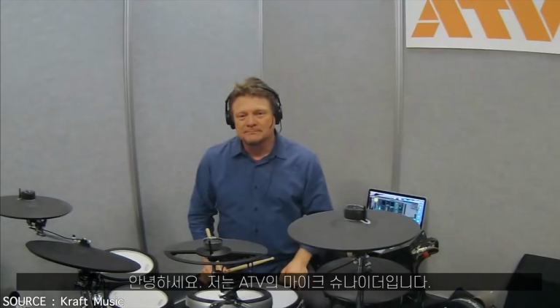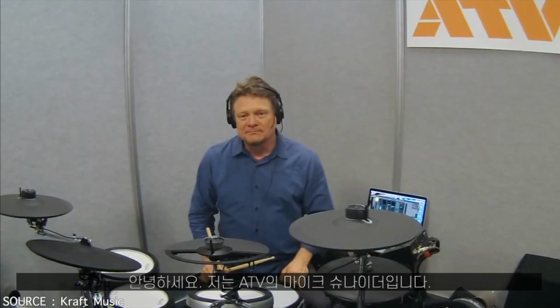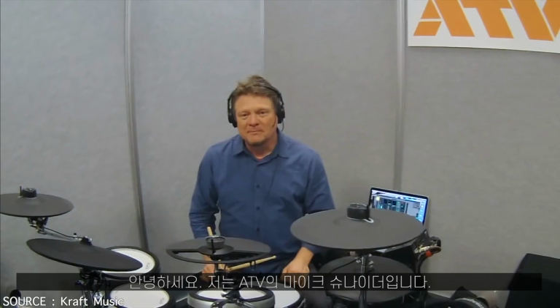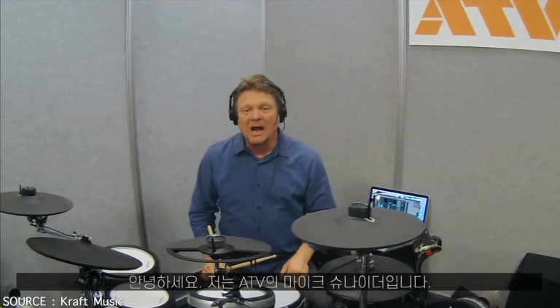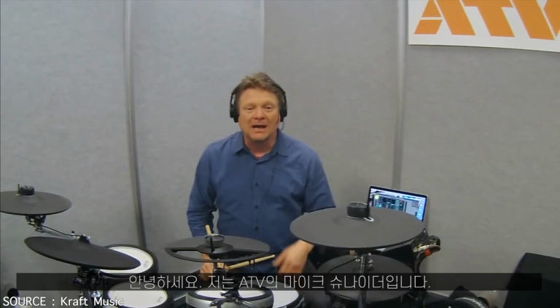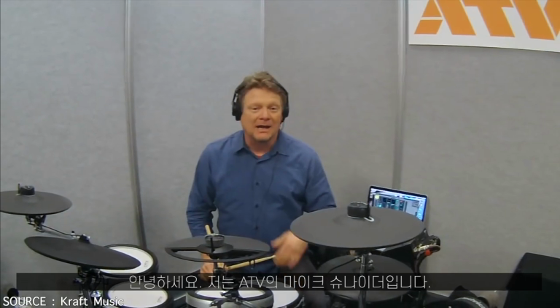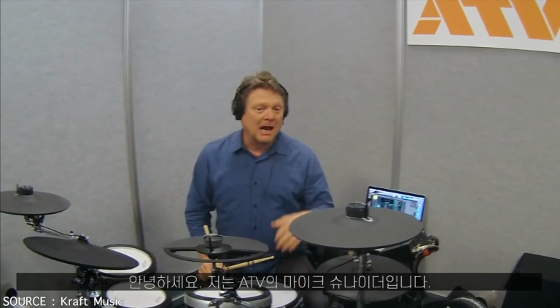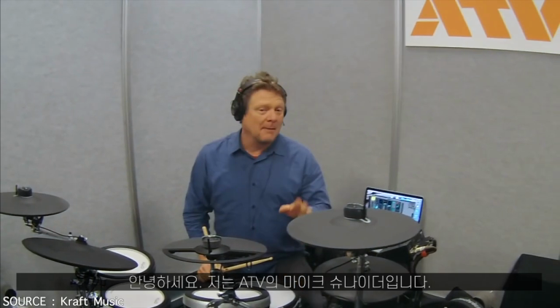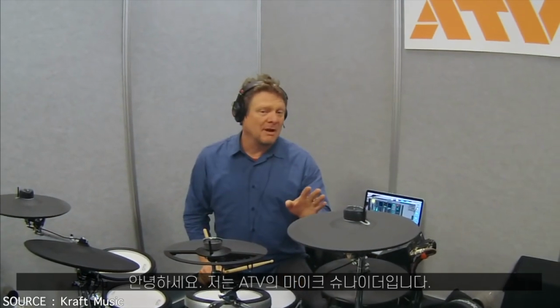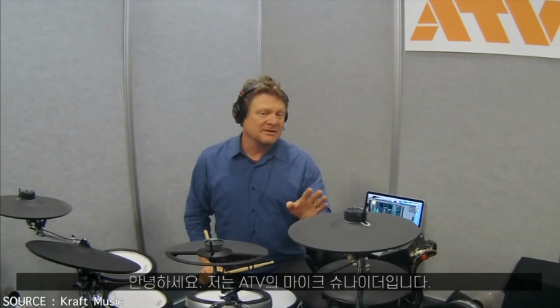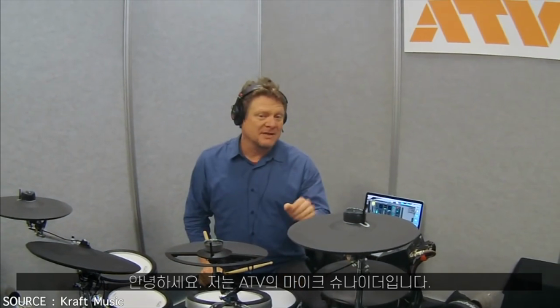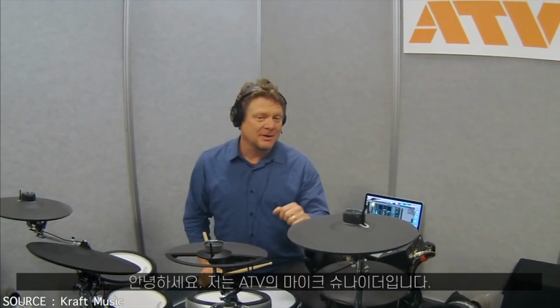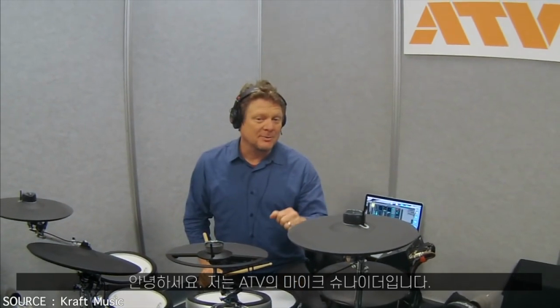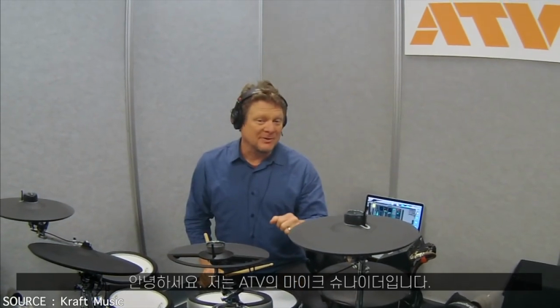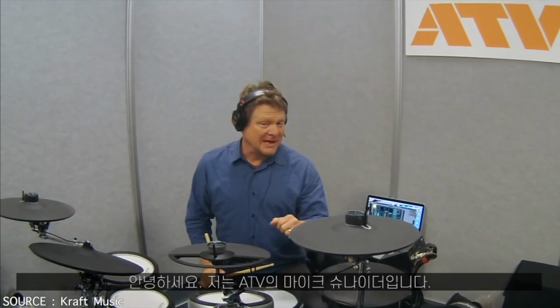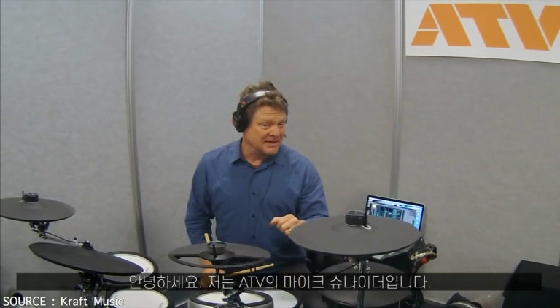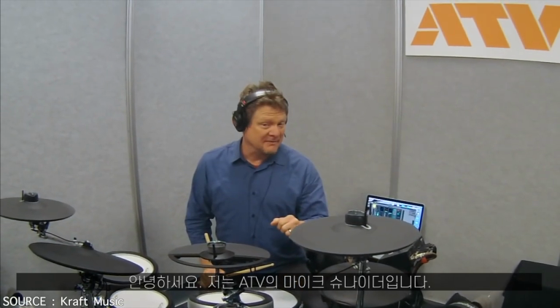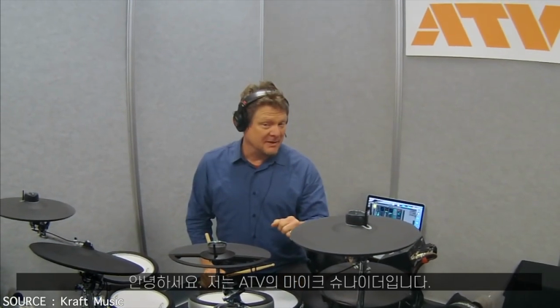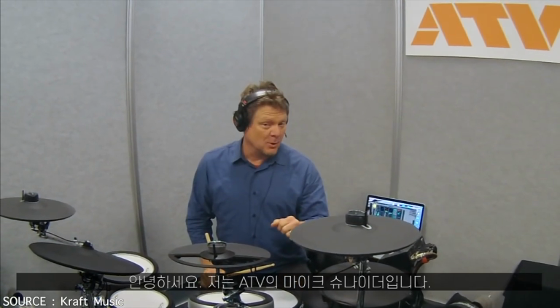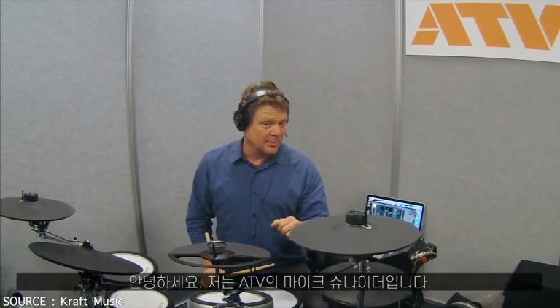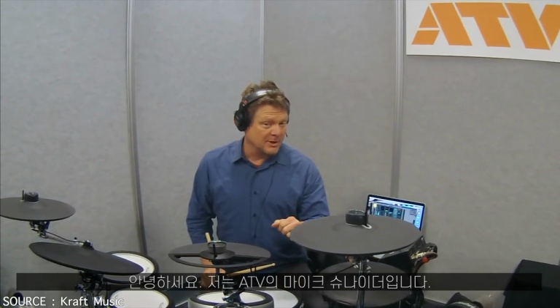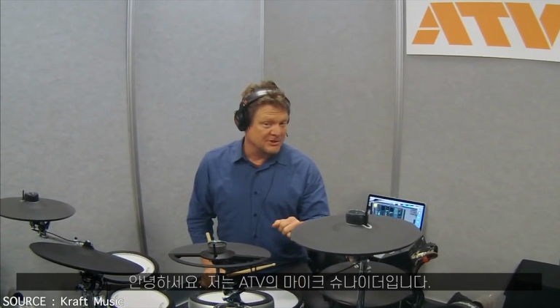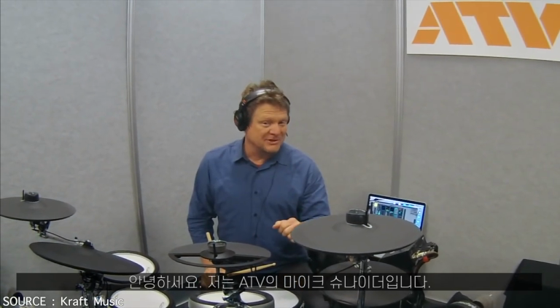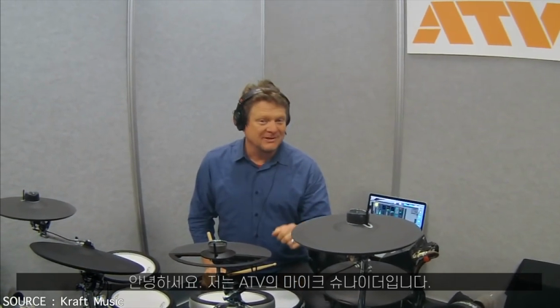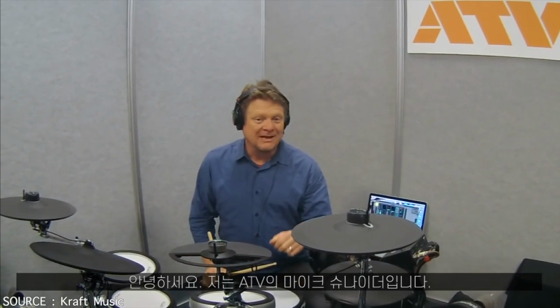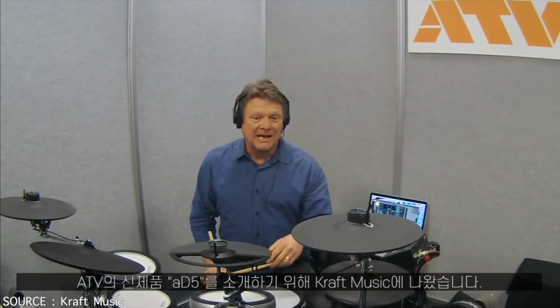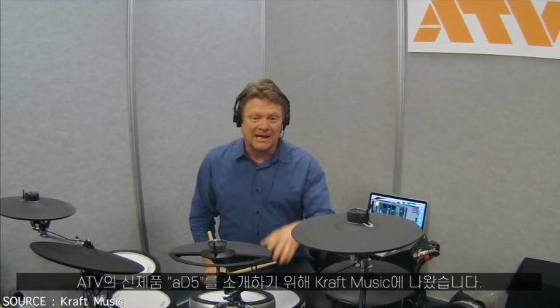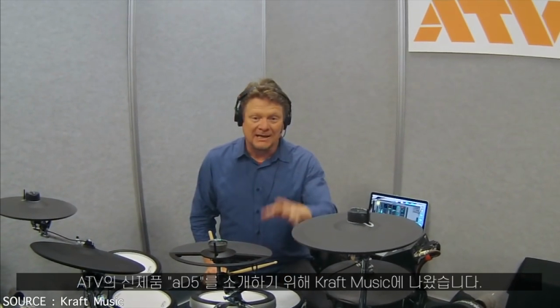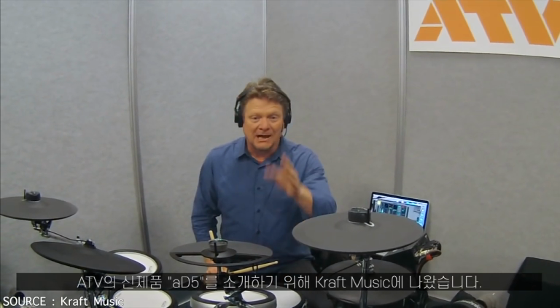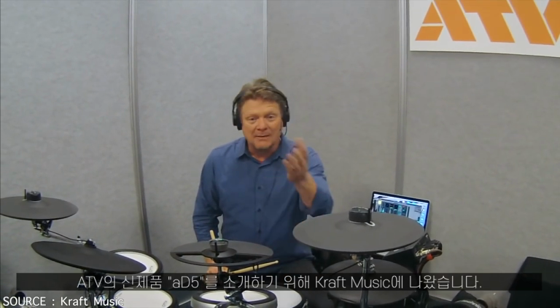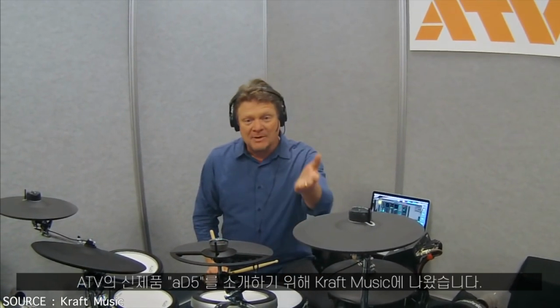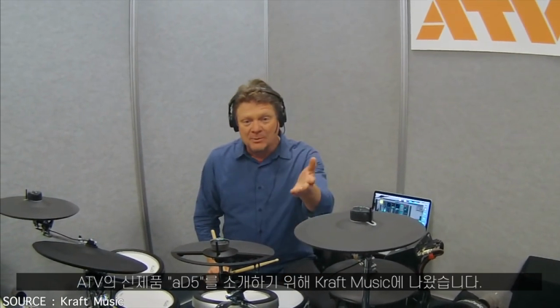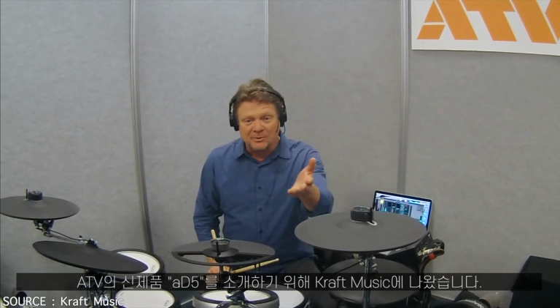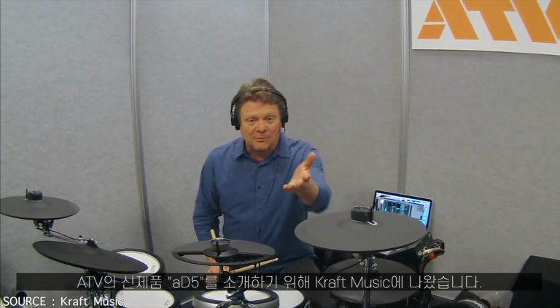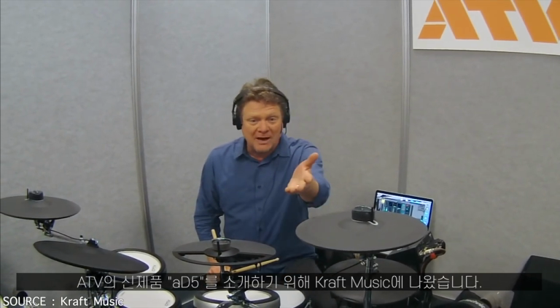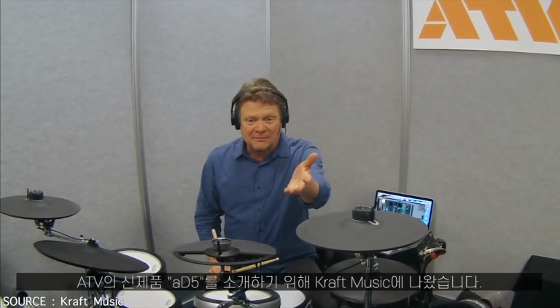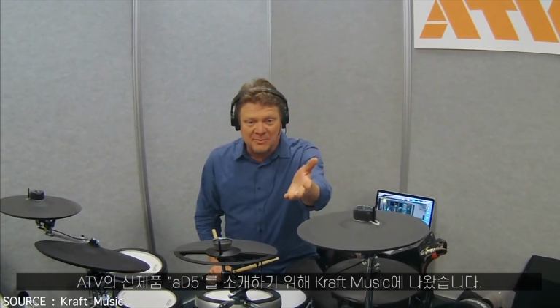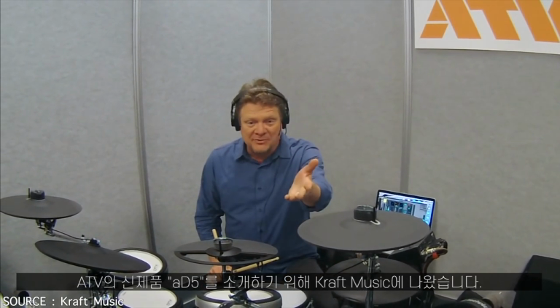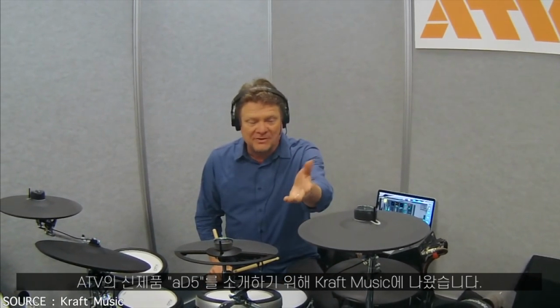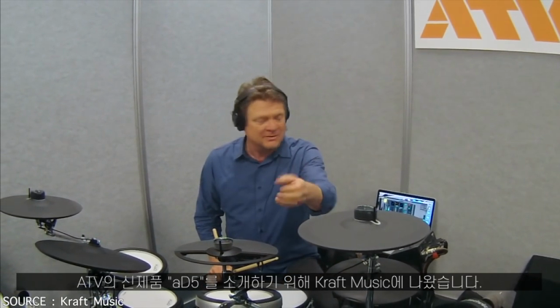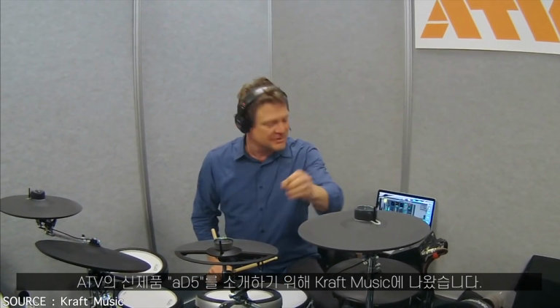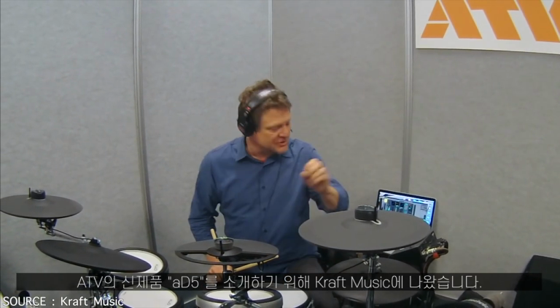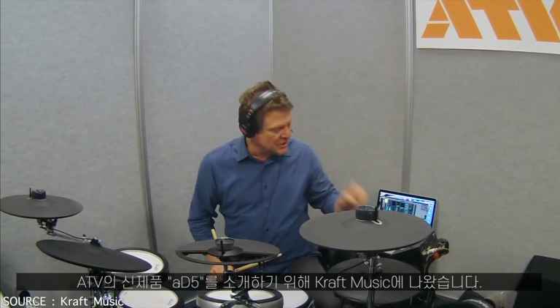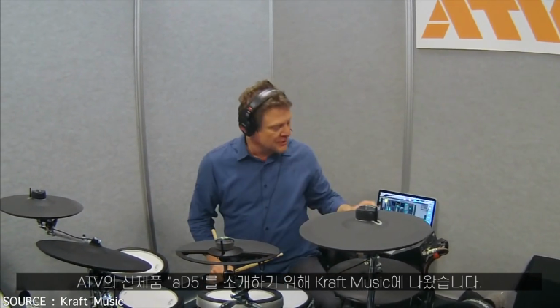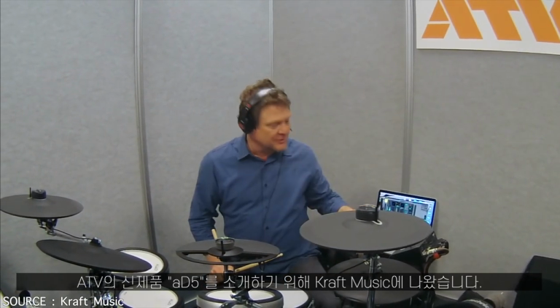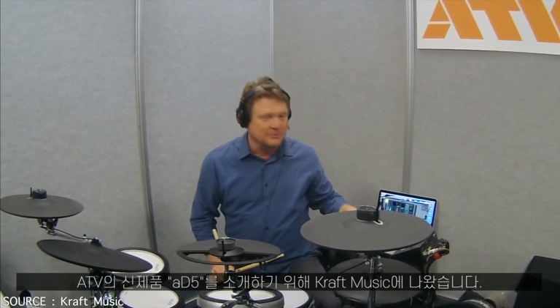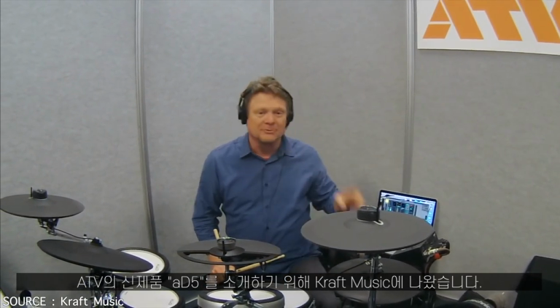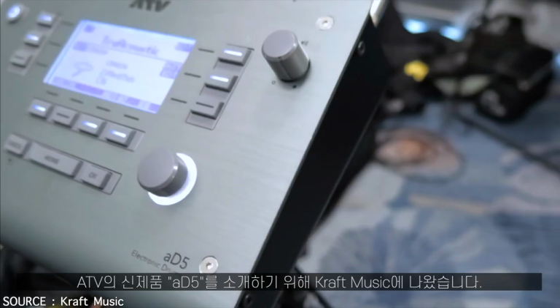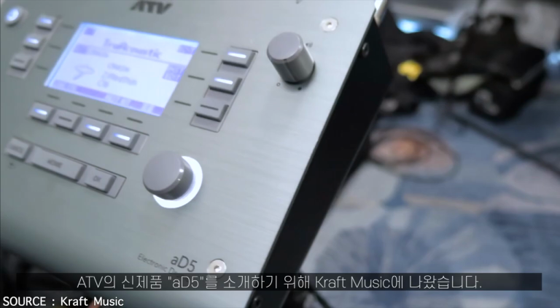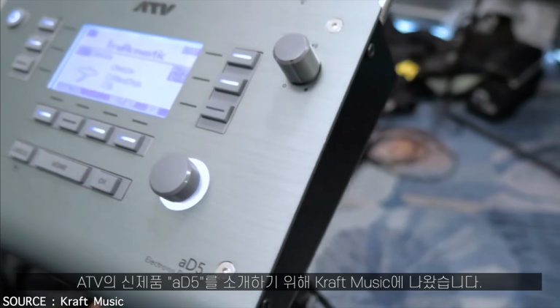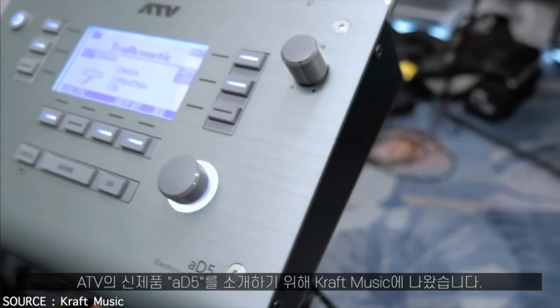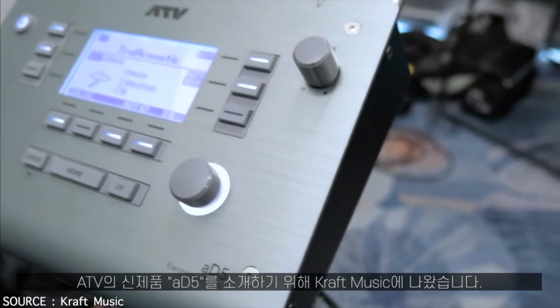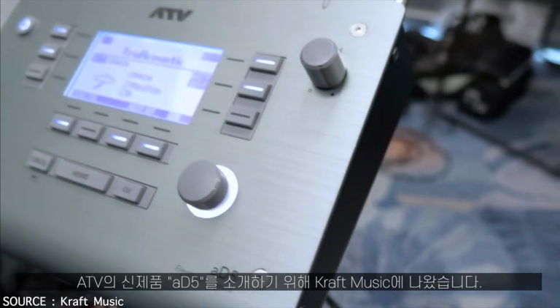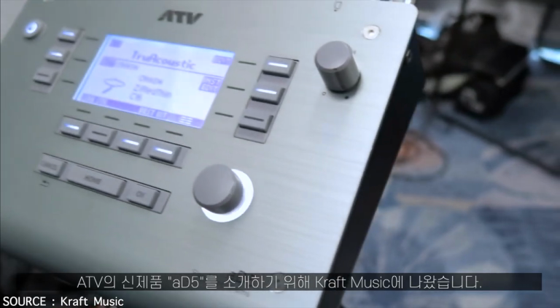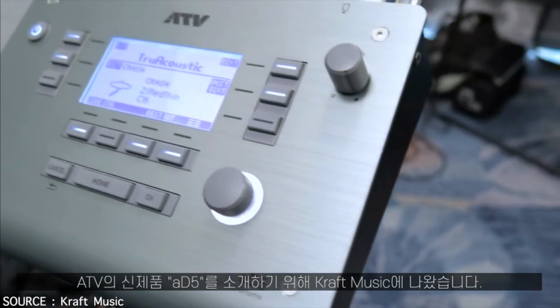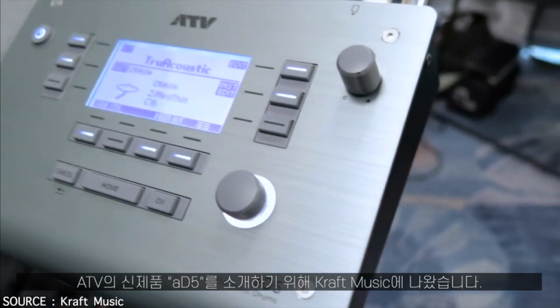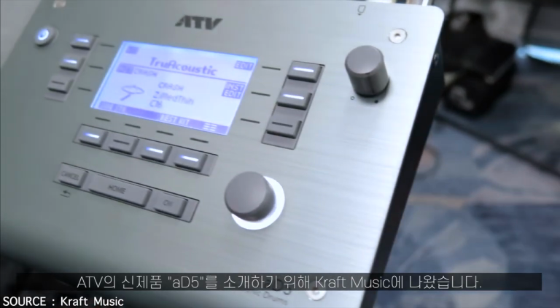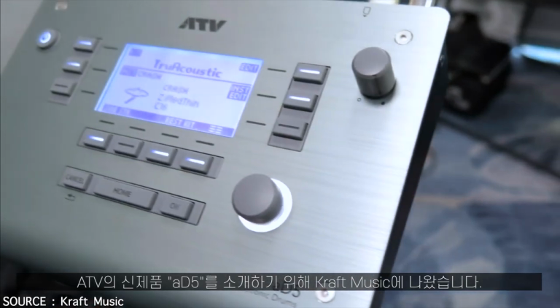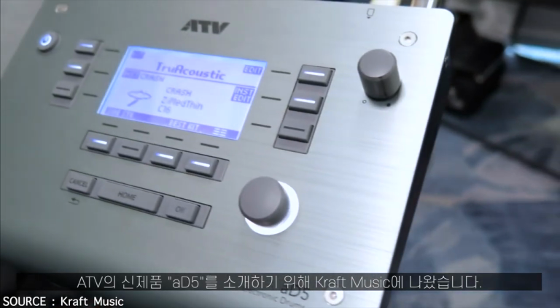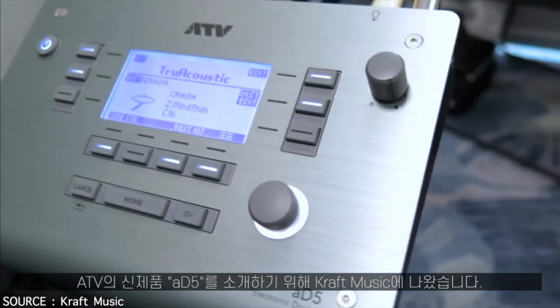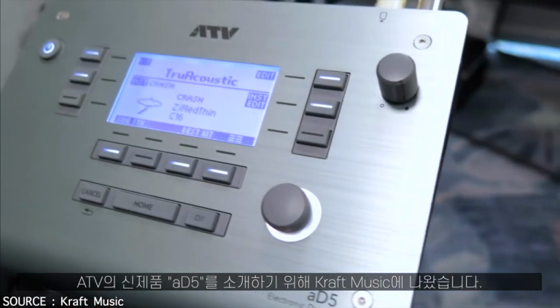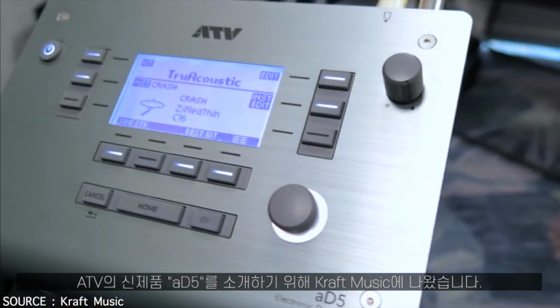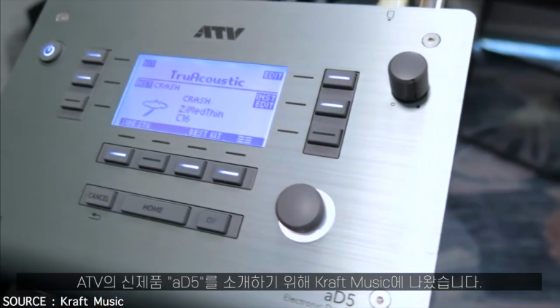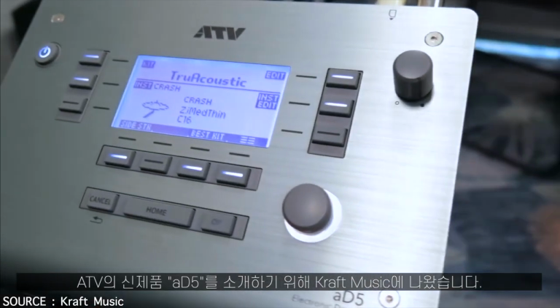Hi, I'm Mike Snyder with ATV Corporation and I'm here with Kraft Music to show you the new 85 from ATV.